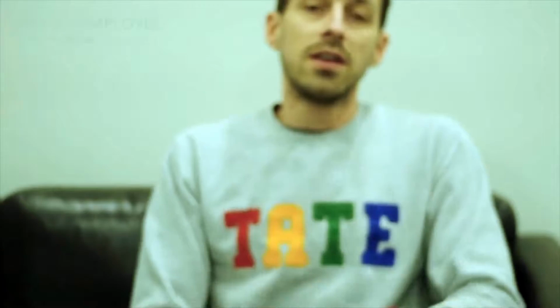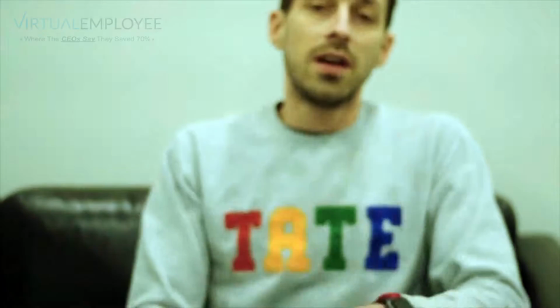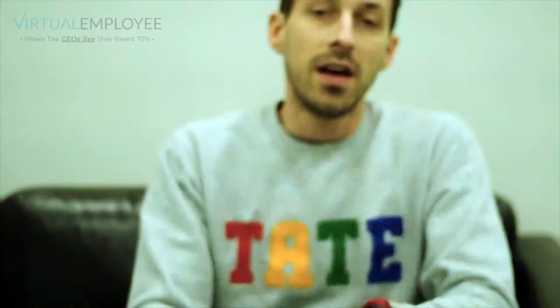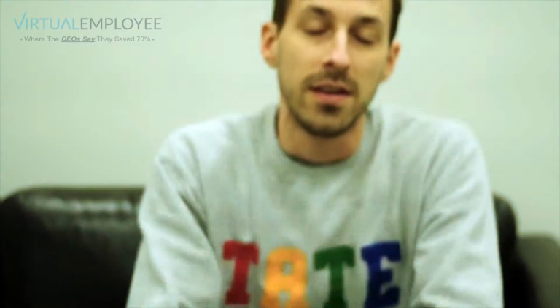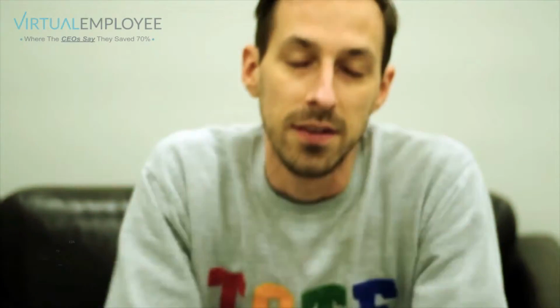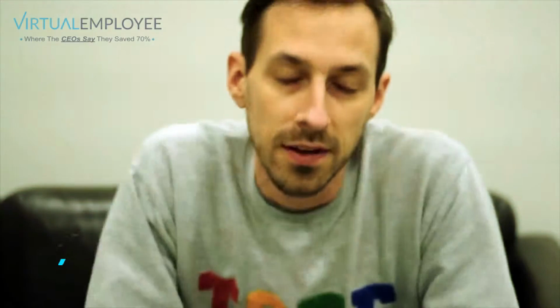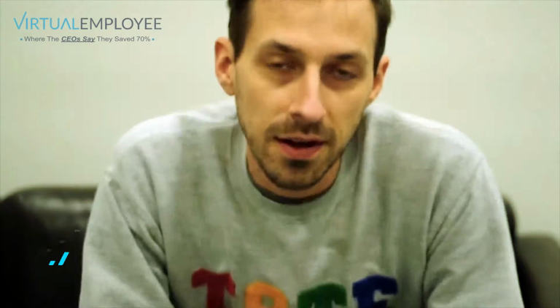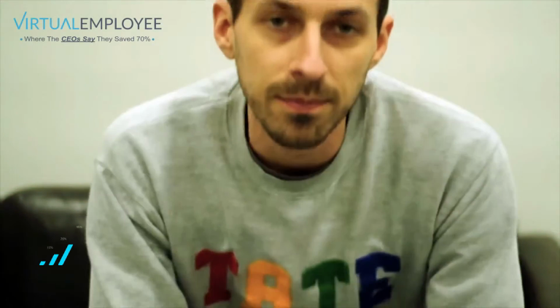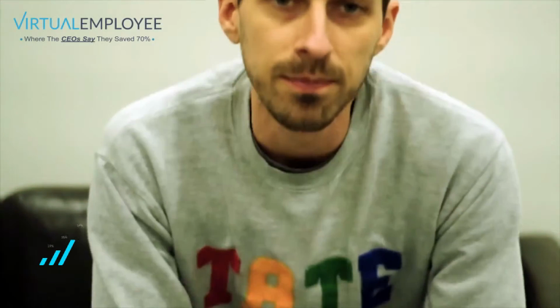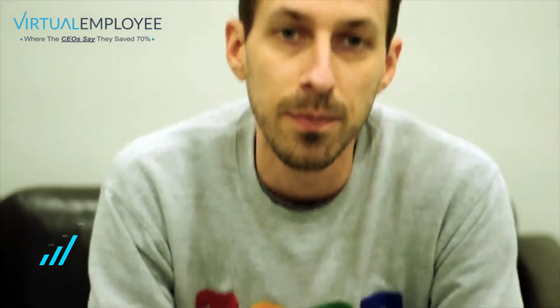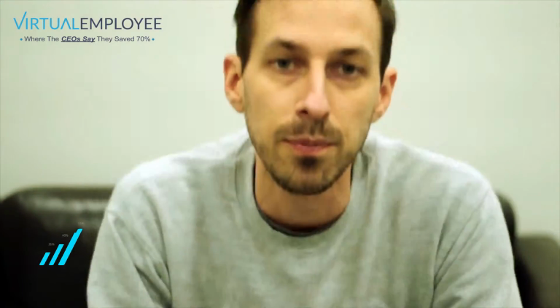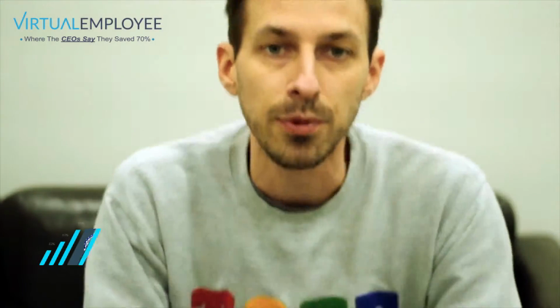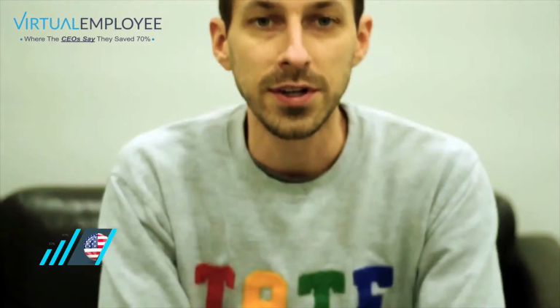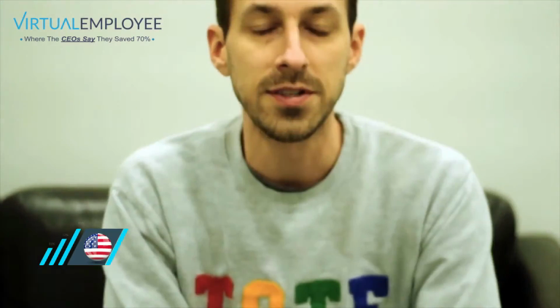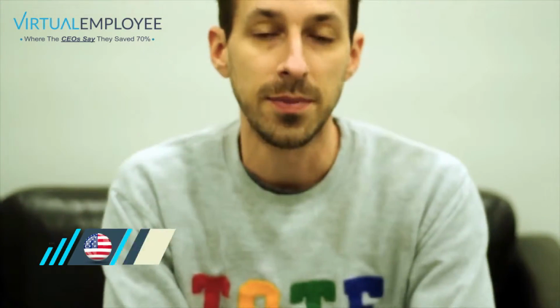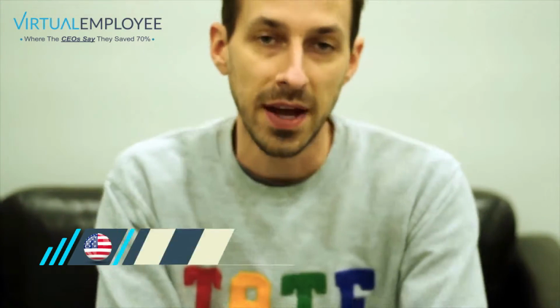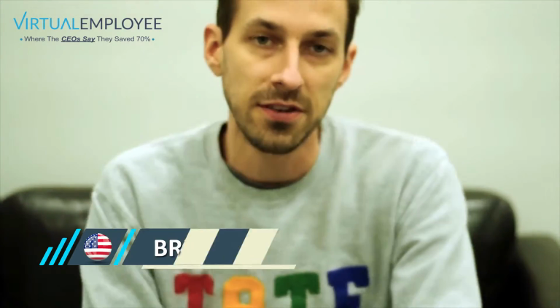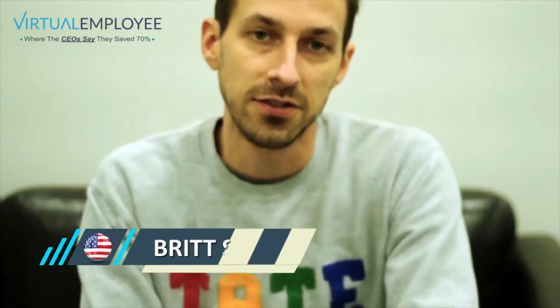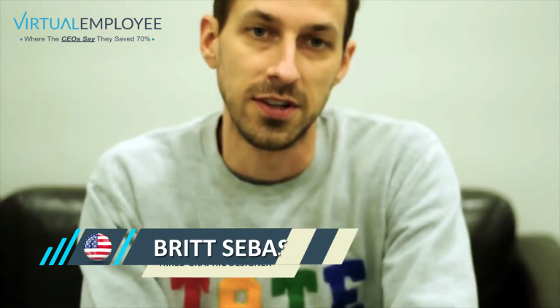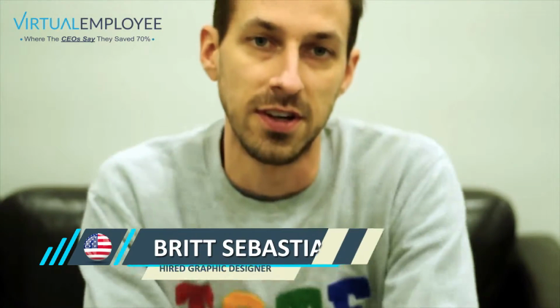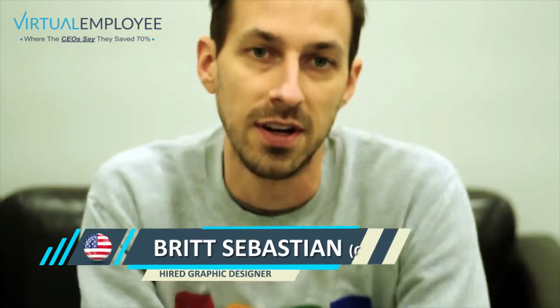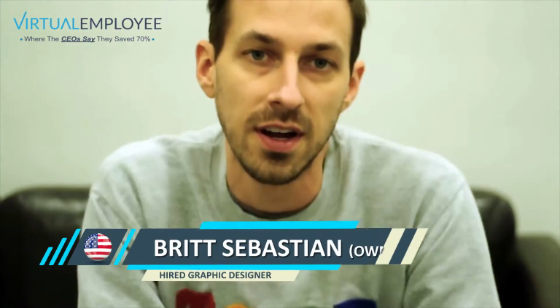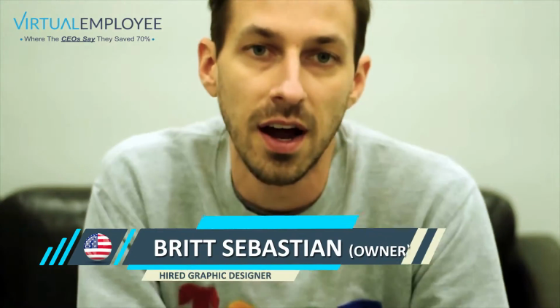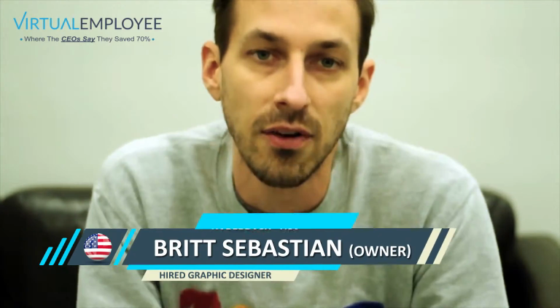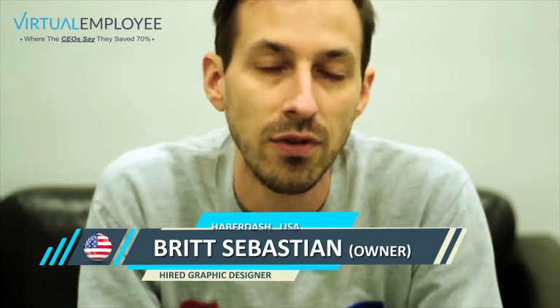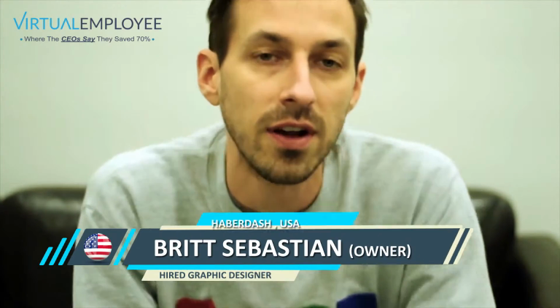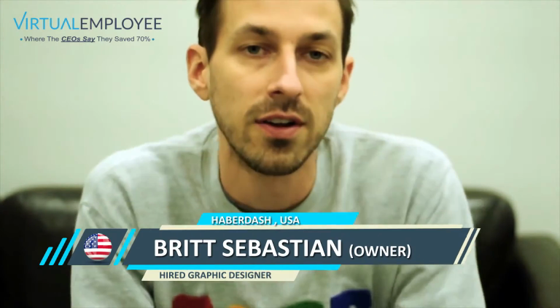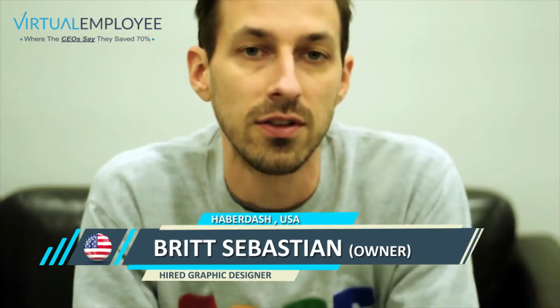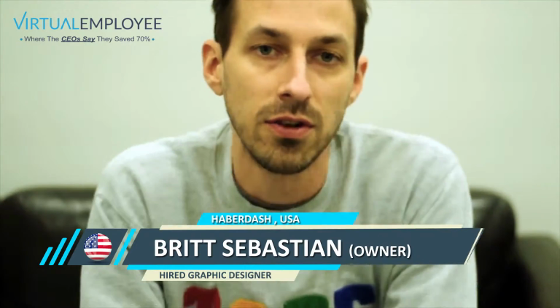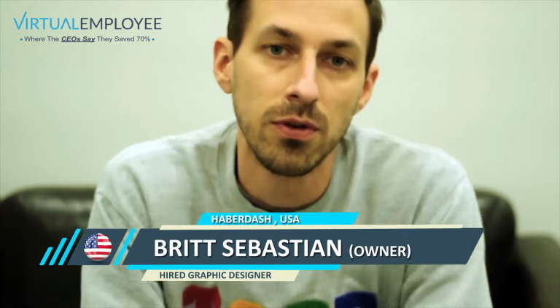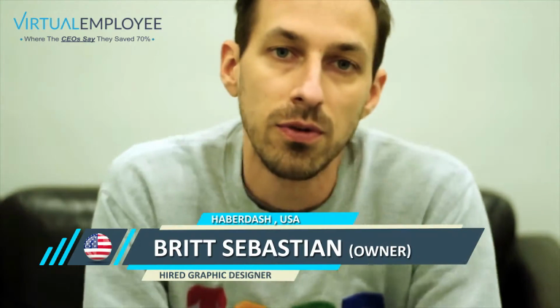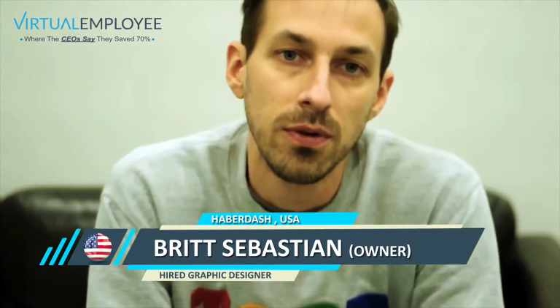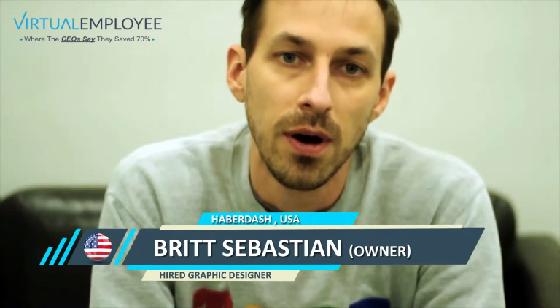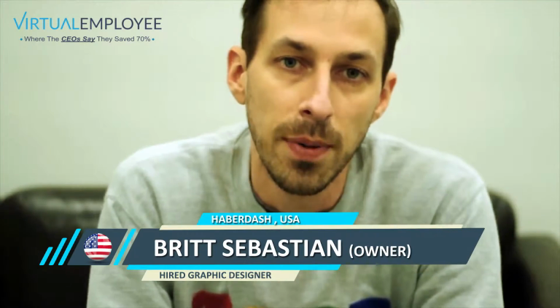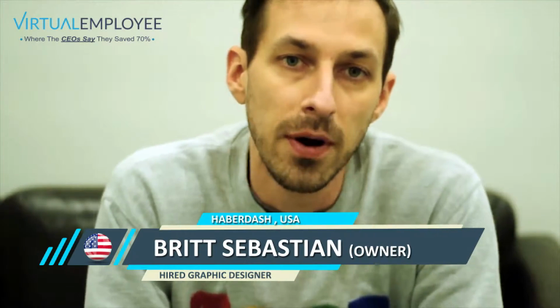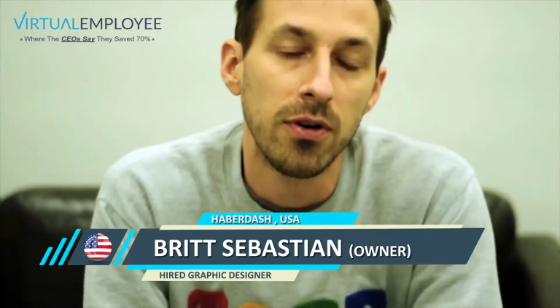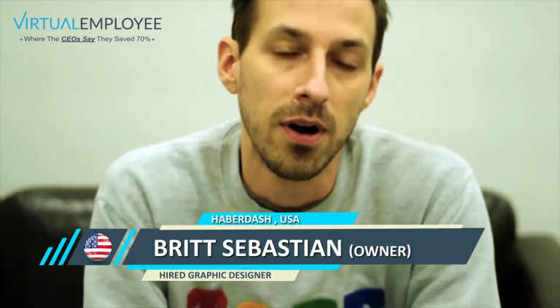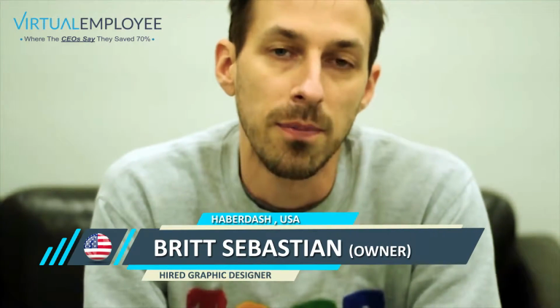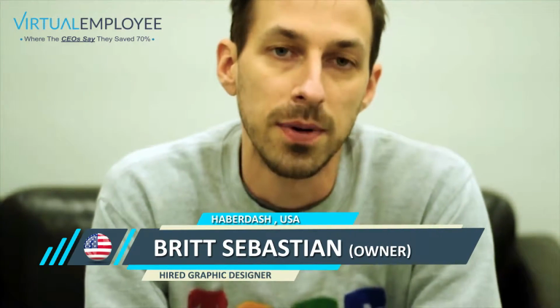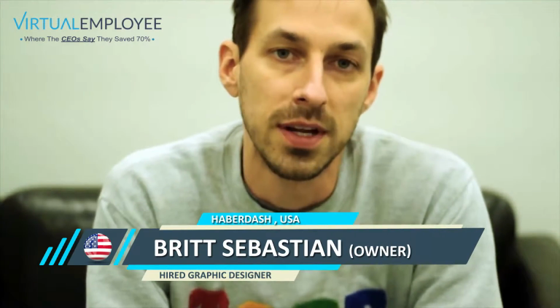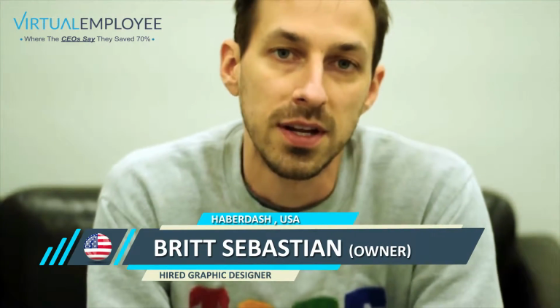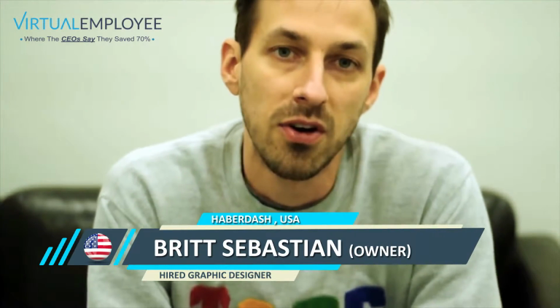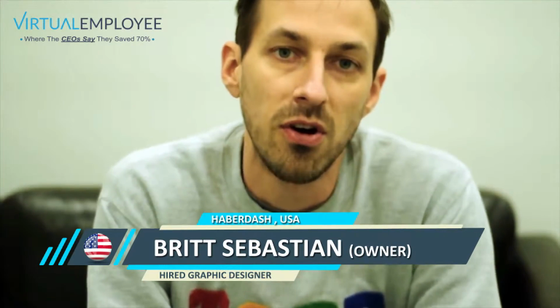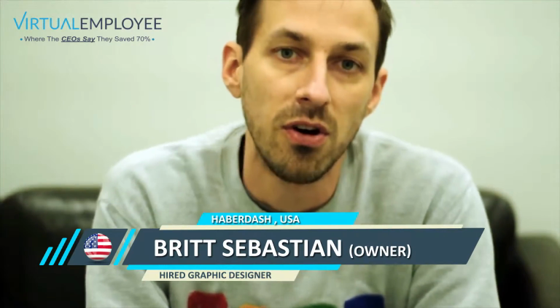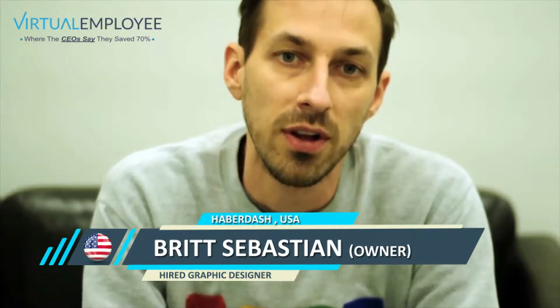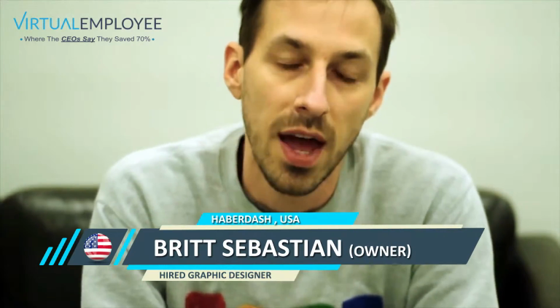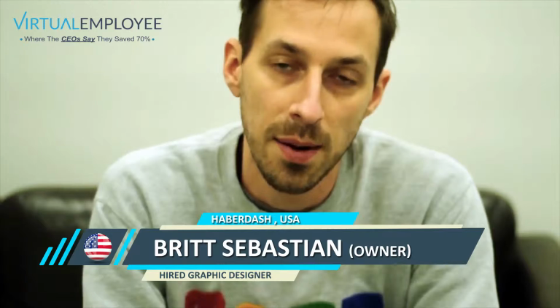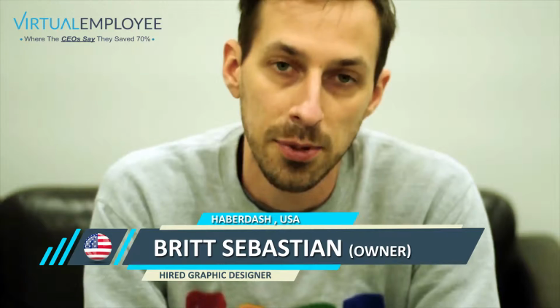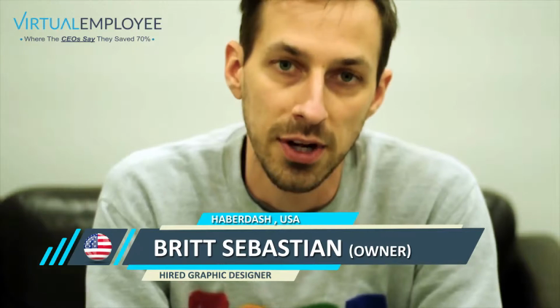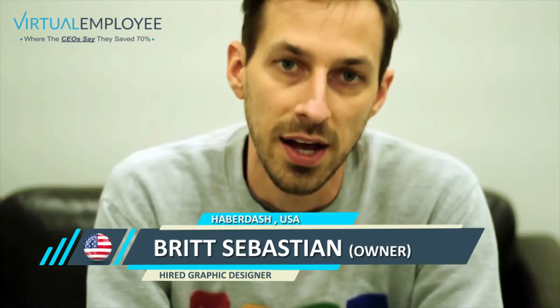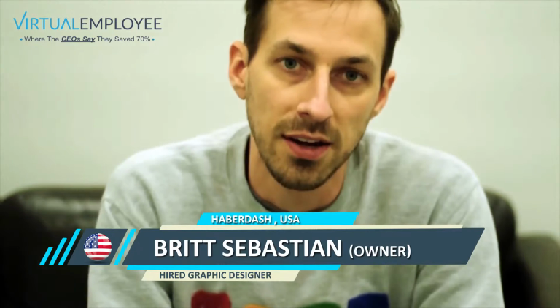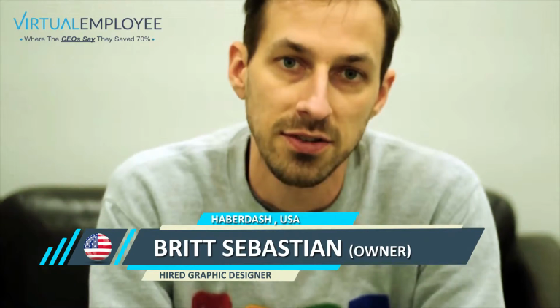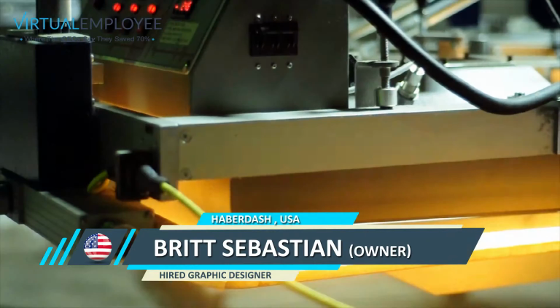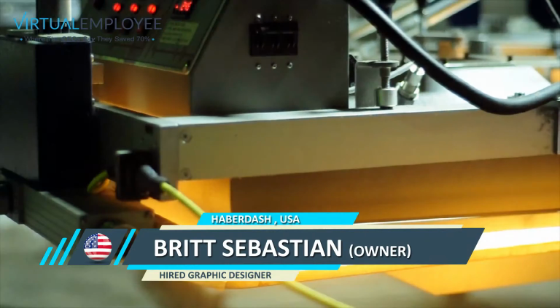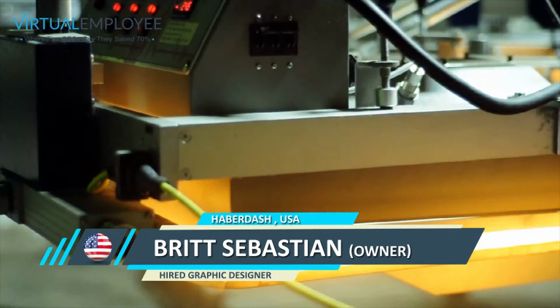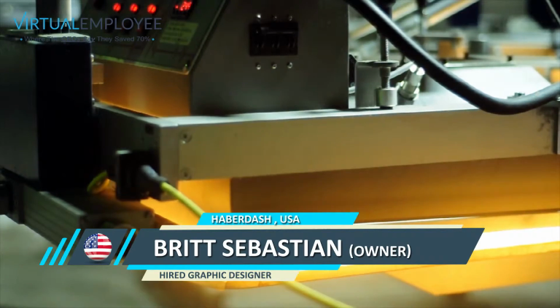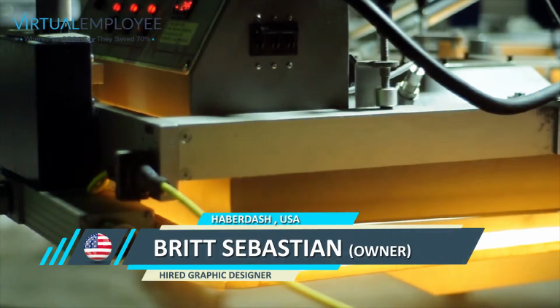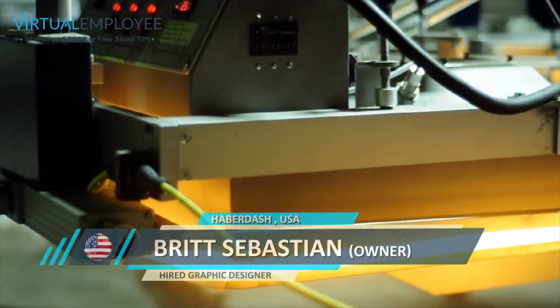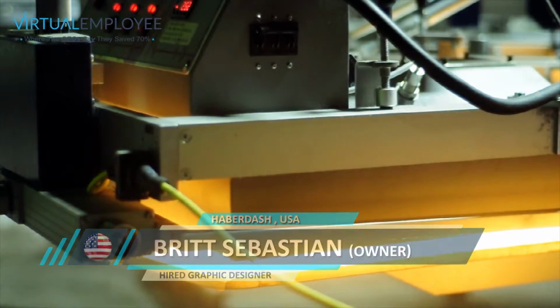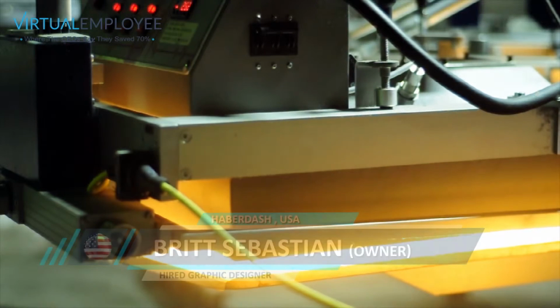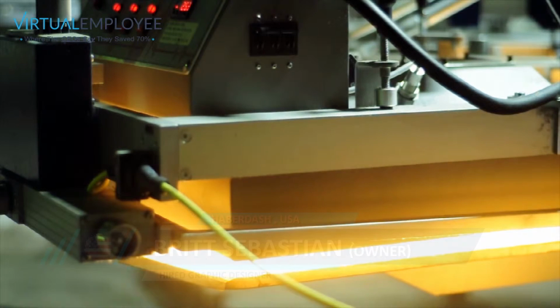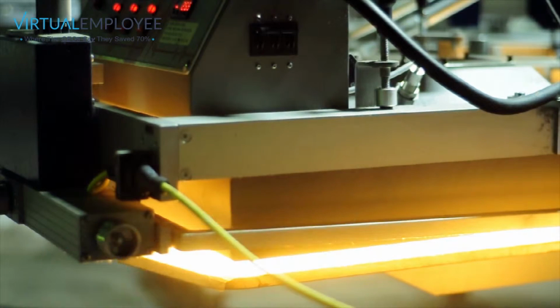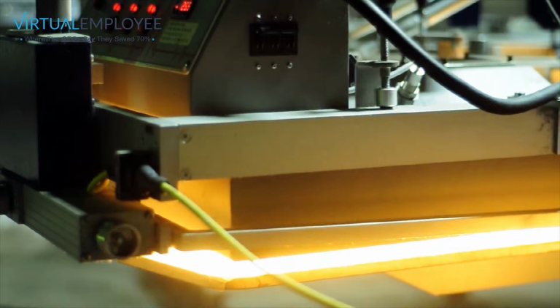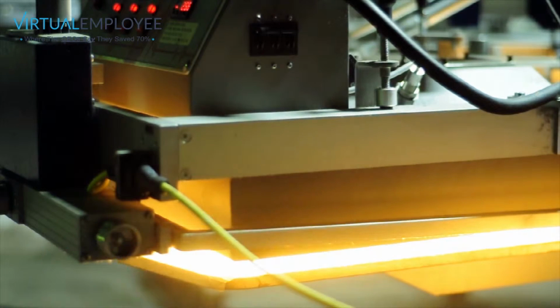Hi, I'm Britt Sebastian. I run a little apparel company called Haberdash out of Richmond, Virginia.